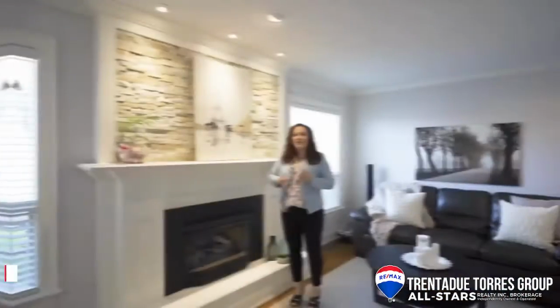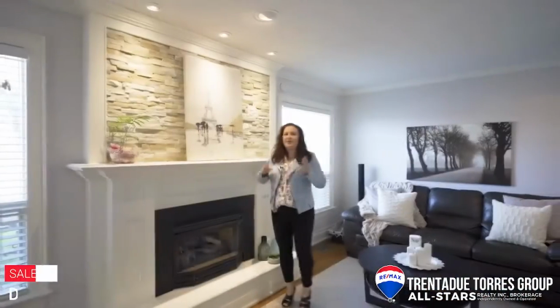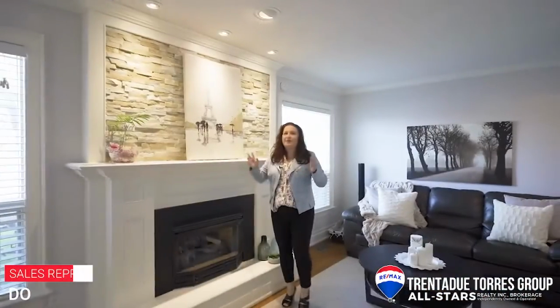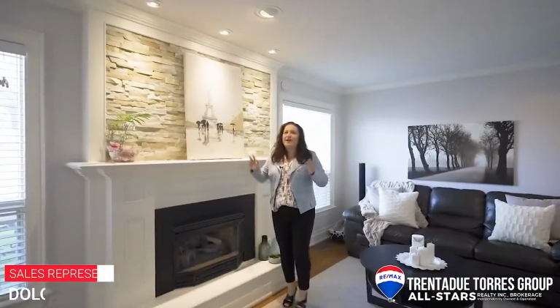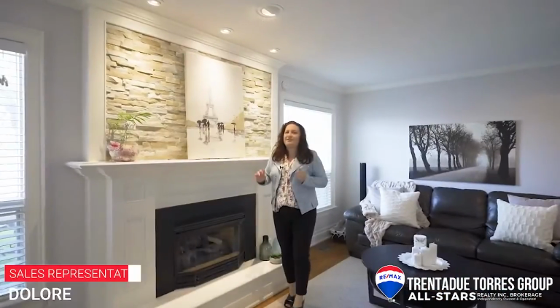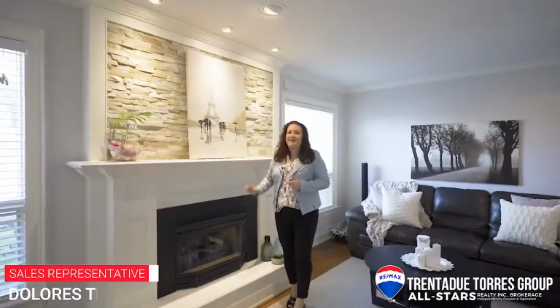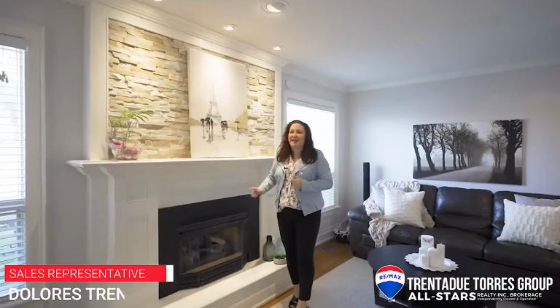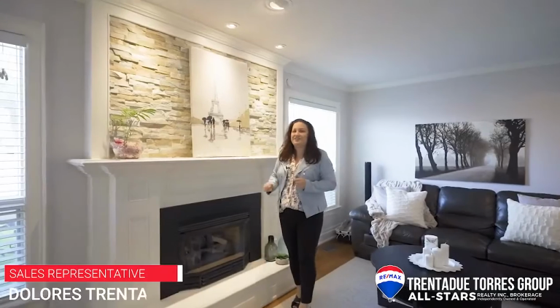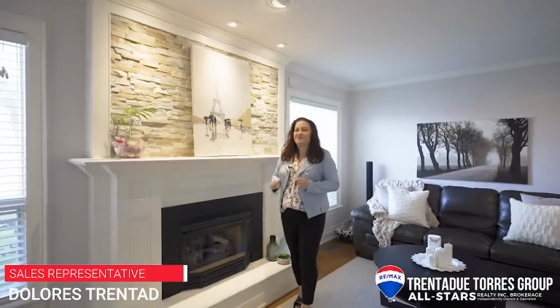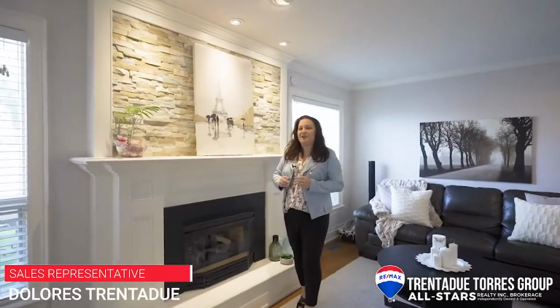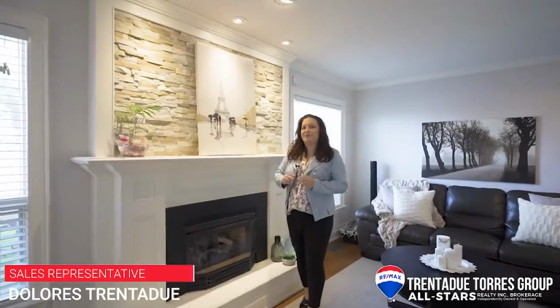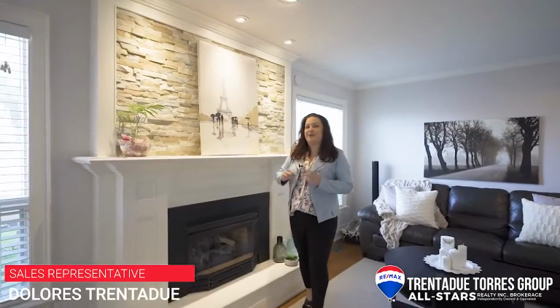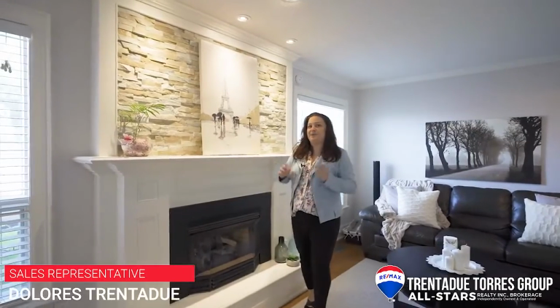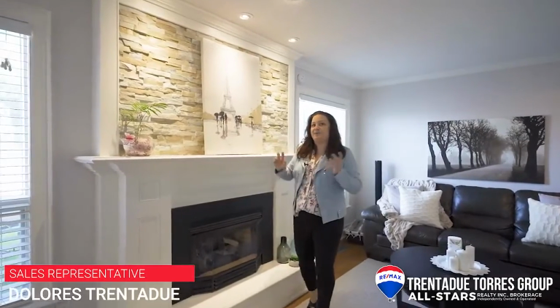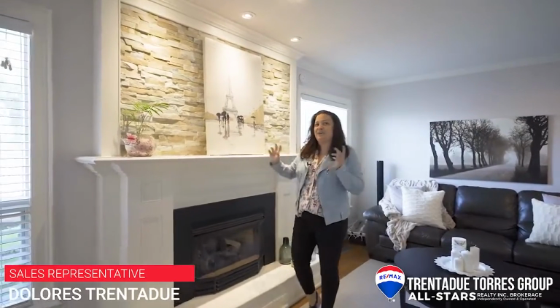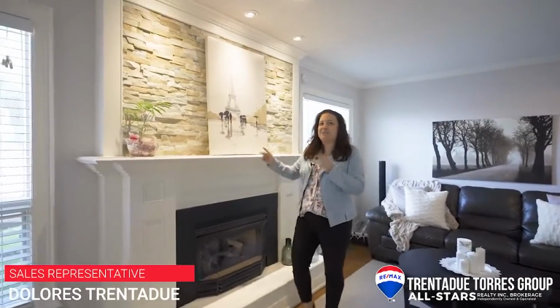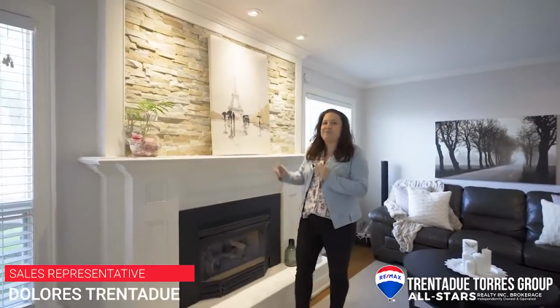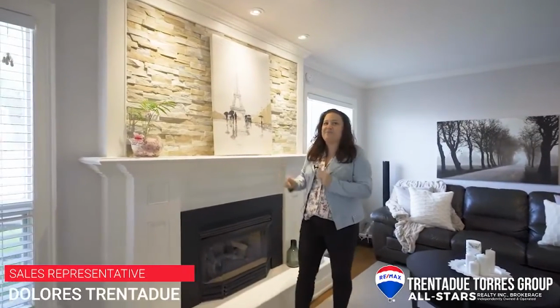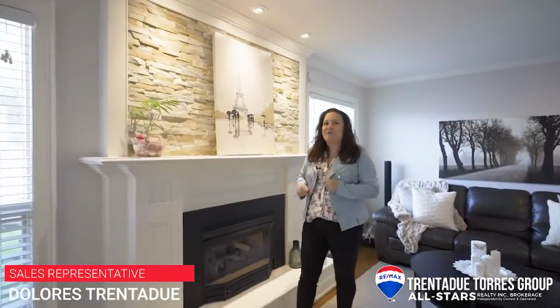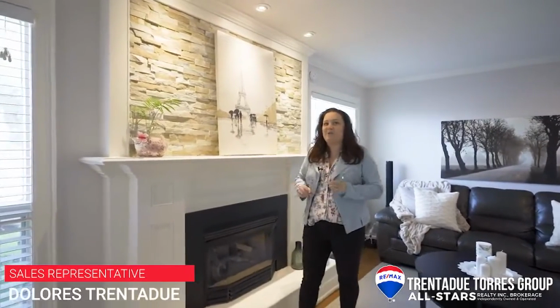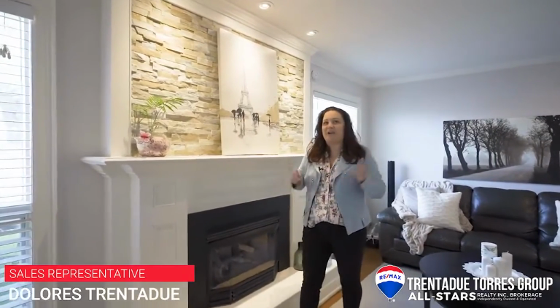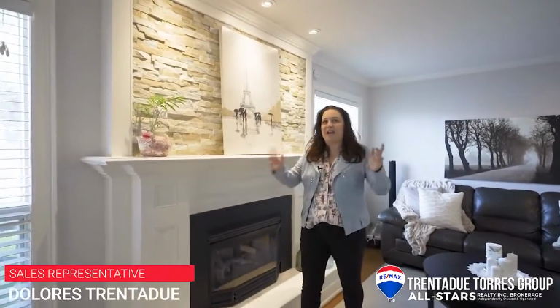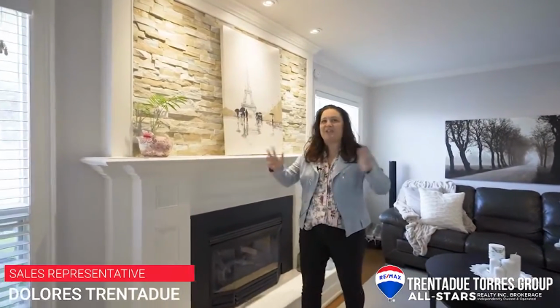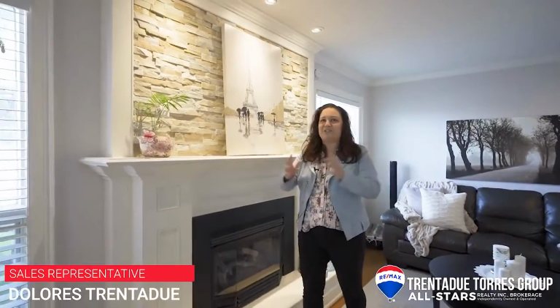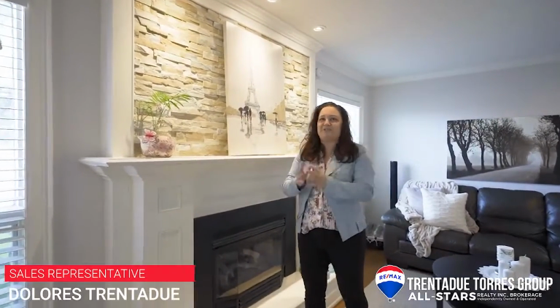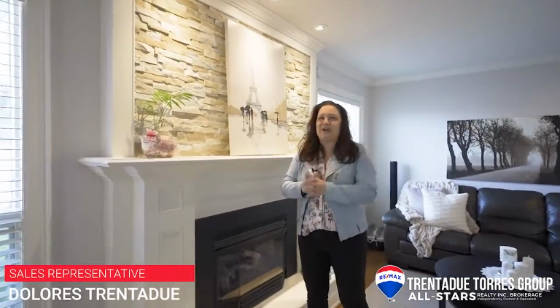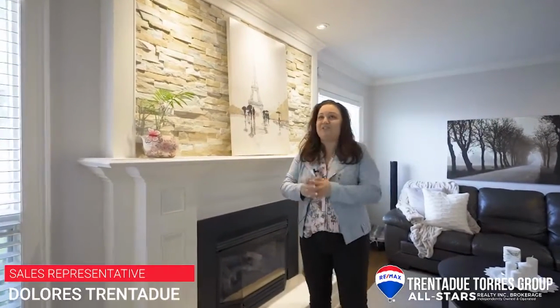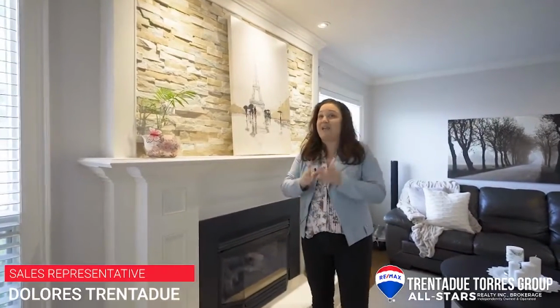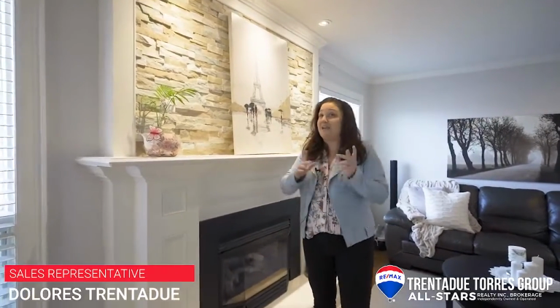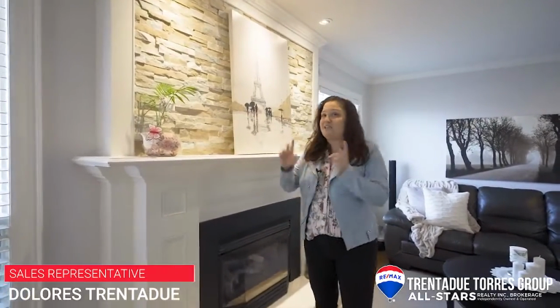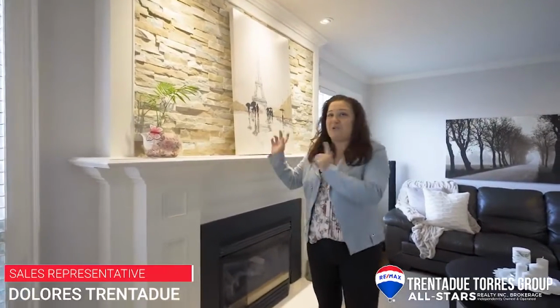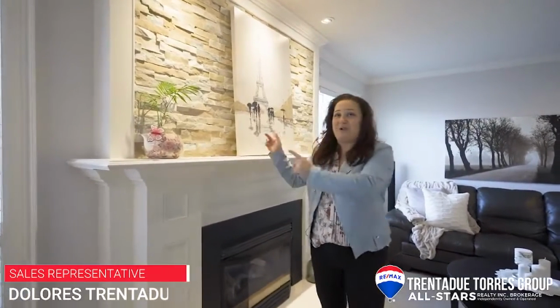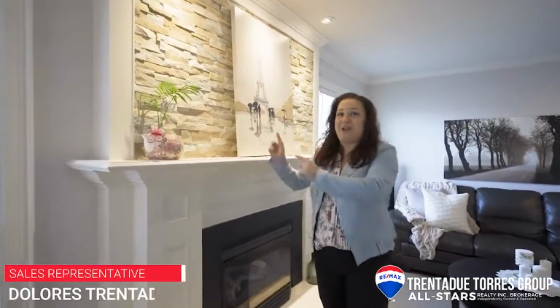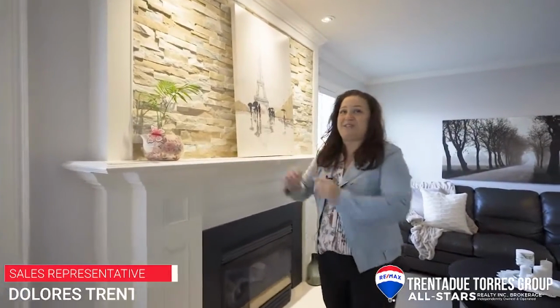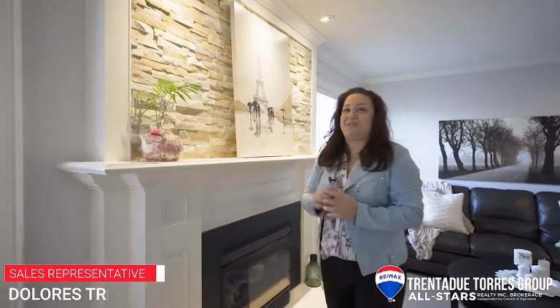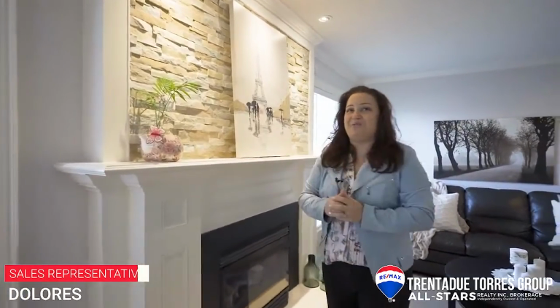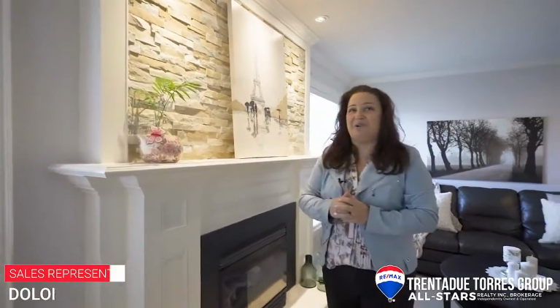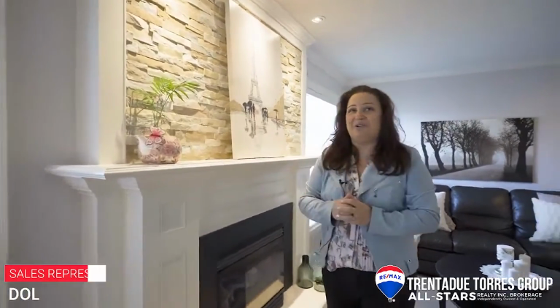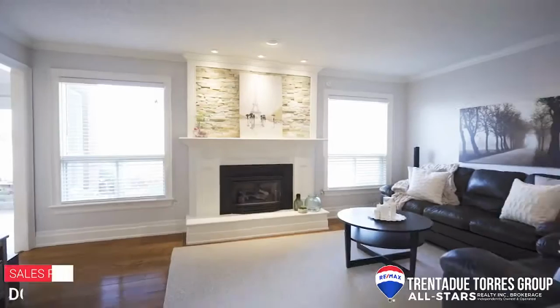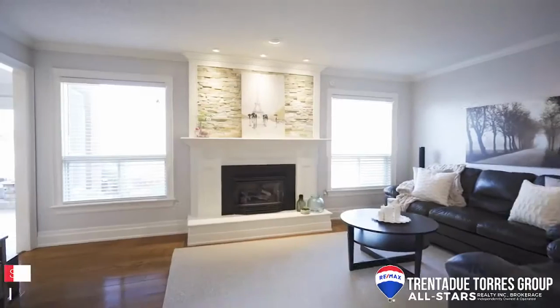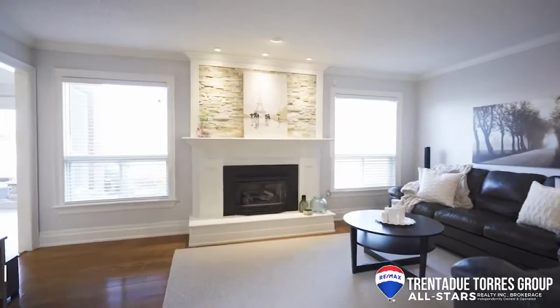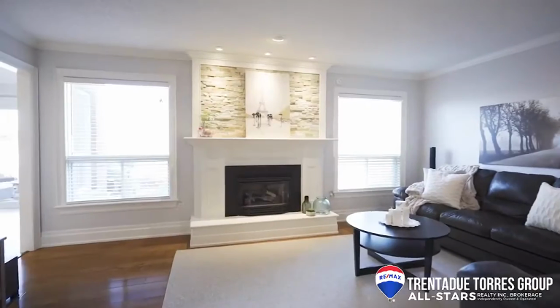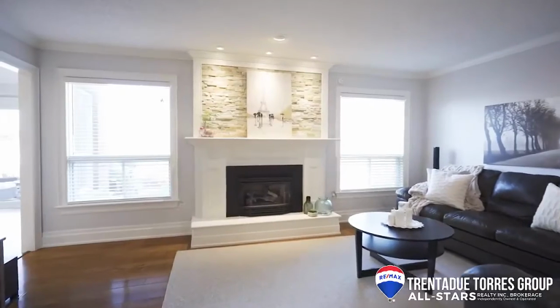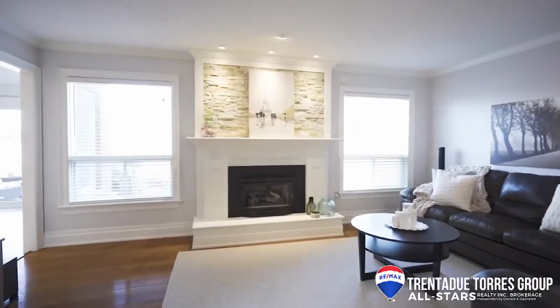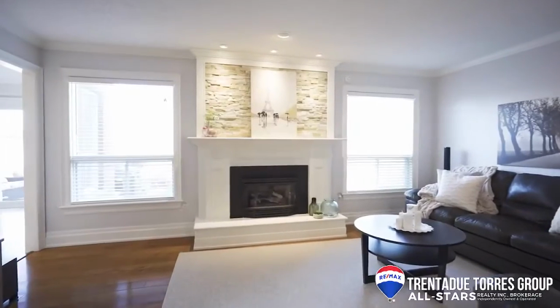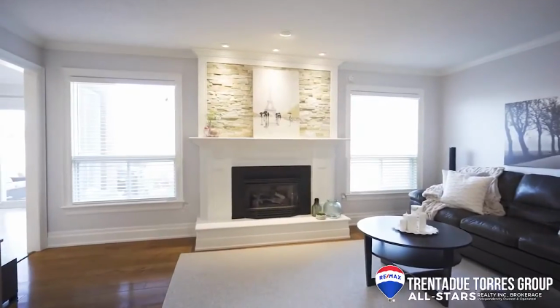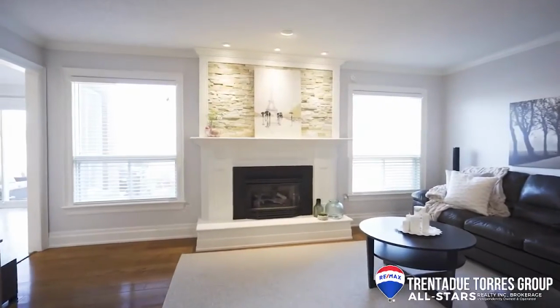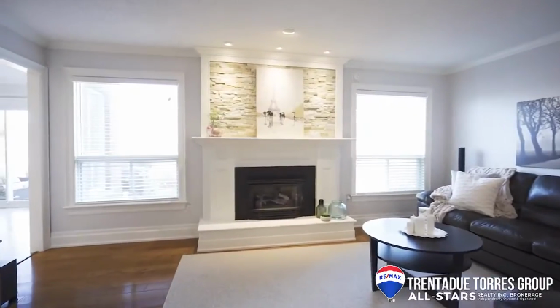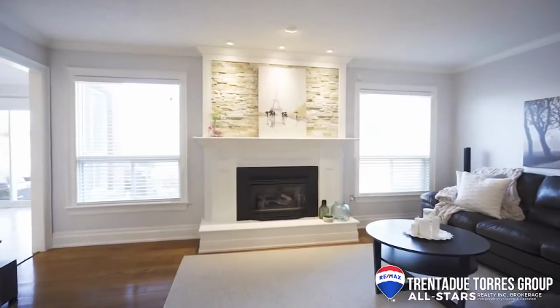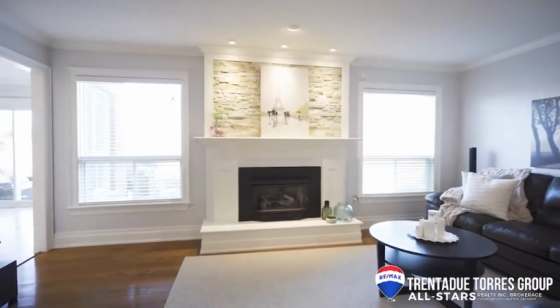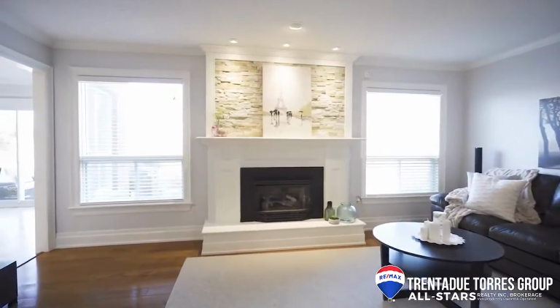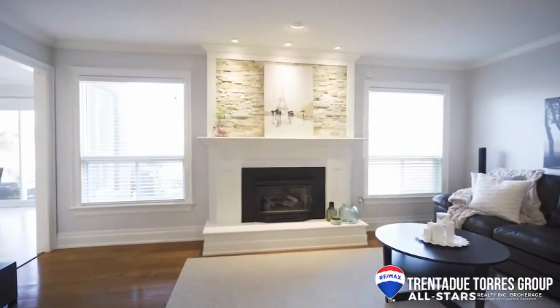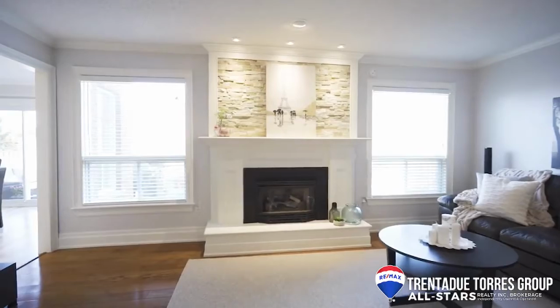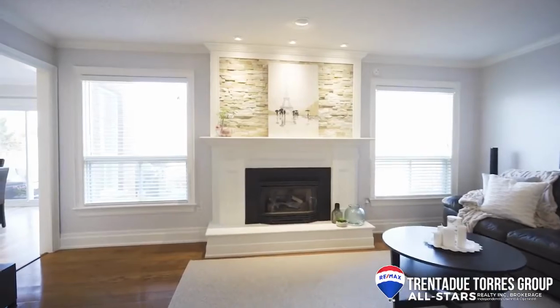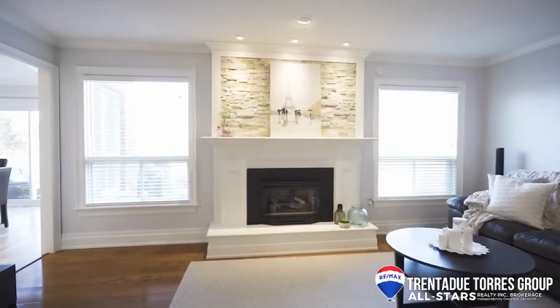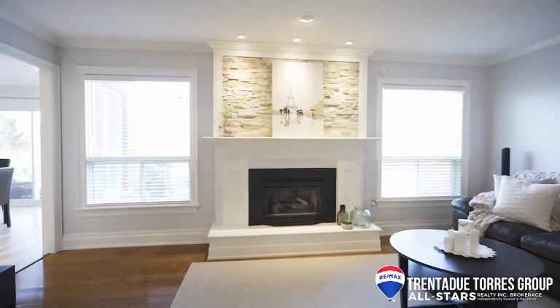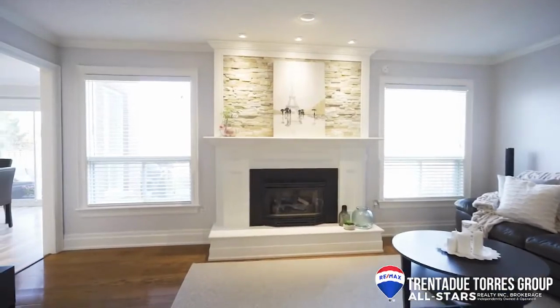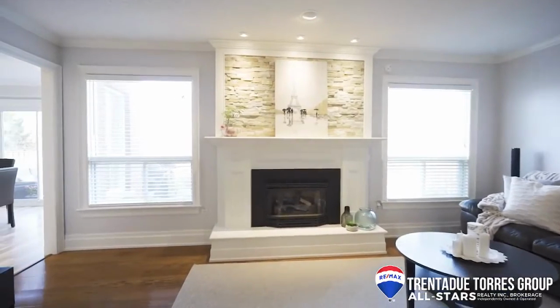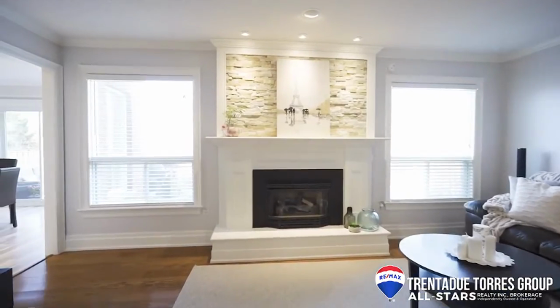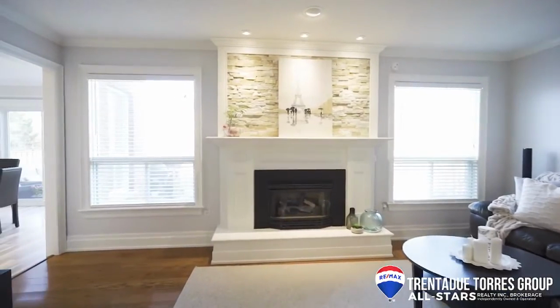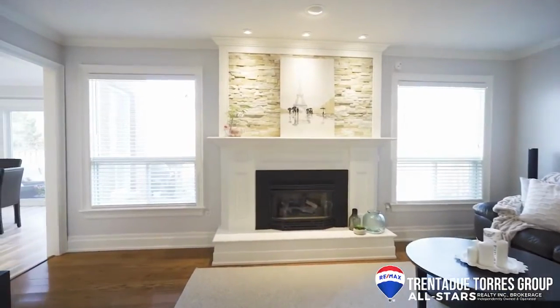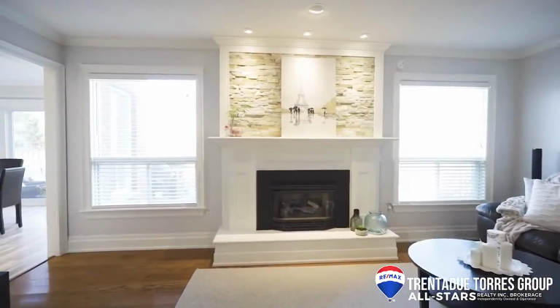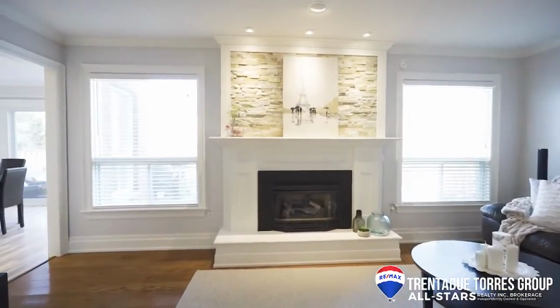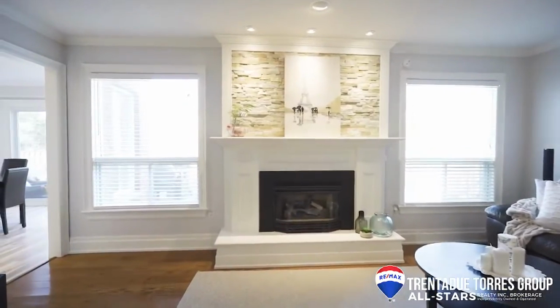Here we have a gas fireplace with custom millwork and surround and stone accent wall. This is framed by two large picture windows overlooking the backyard.